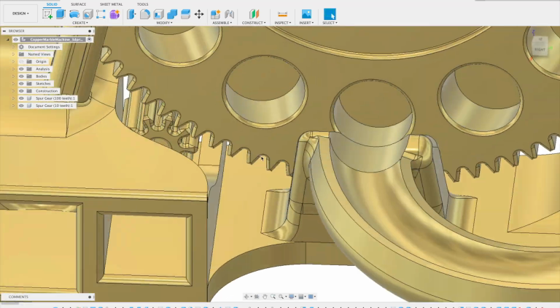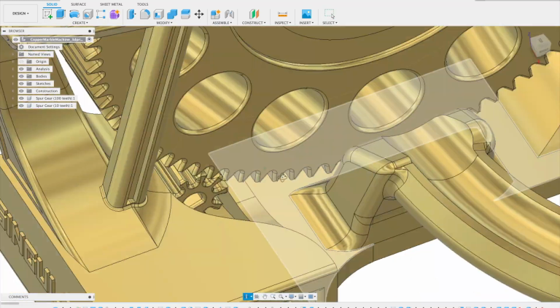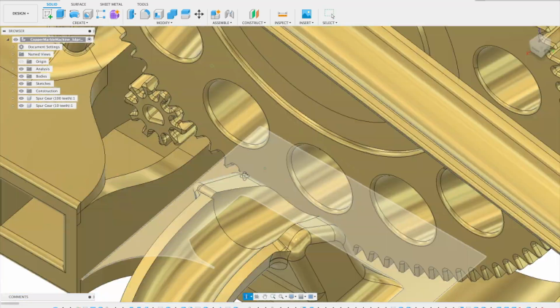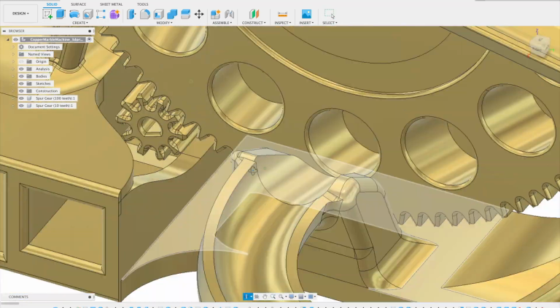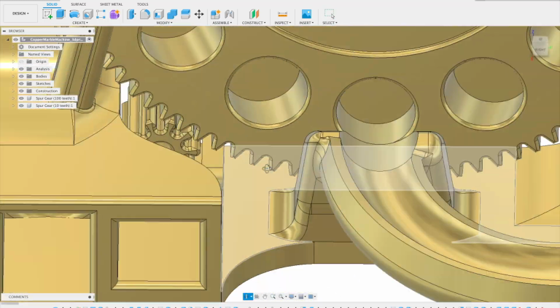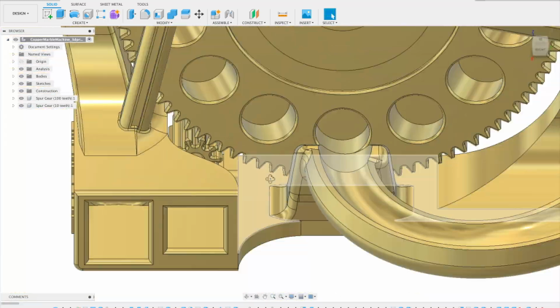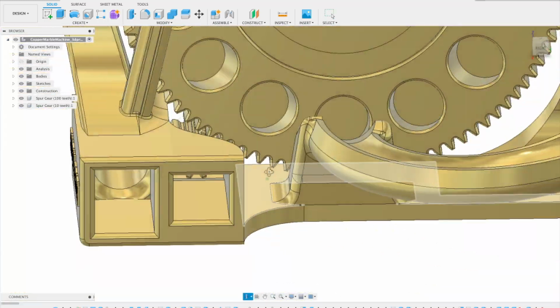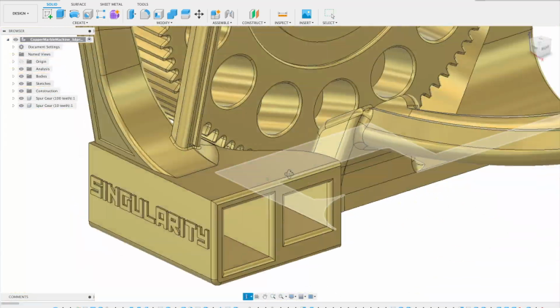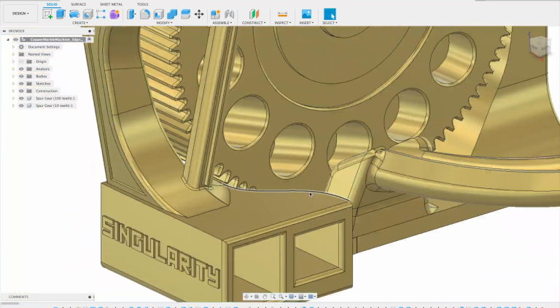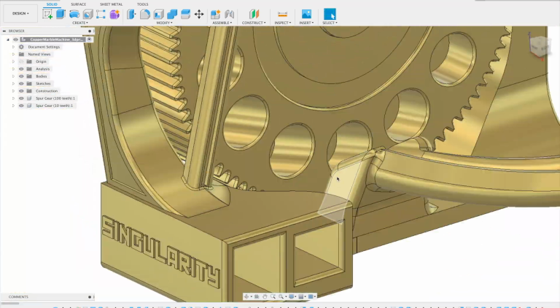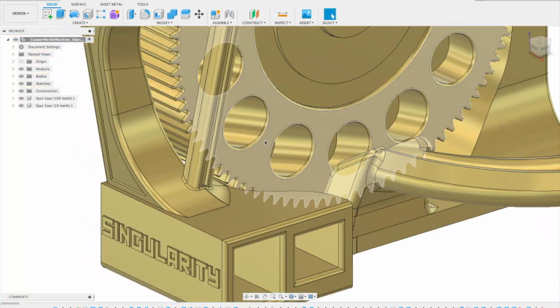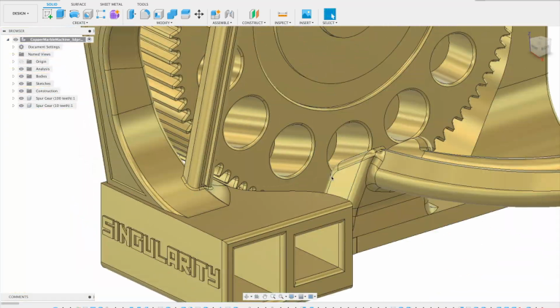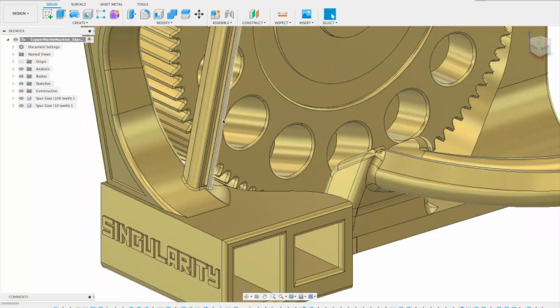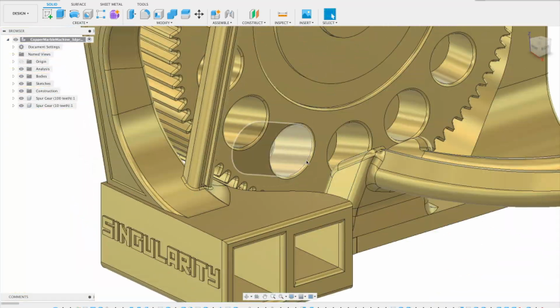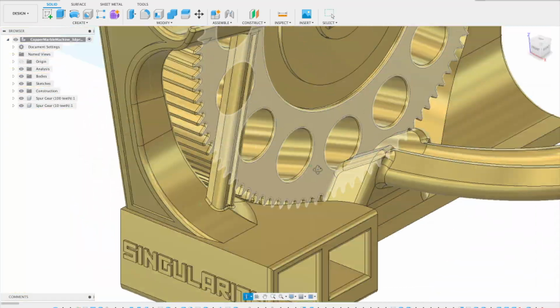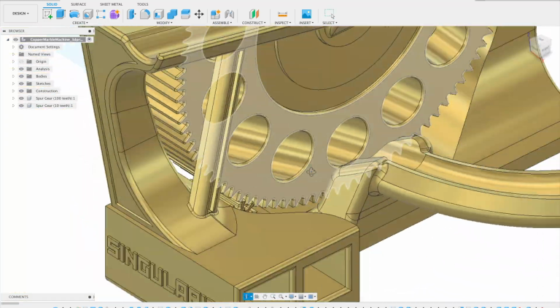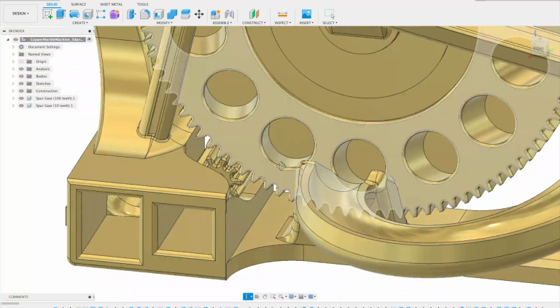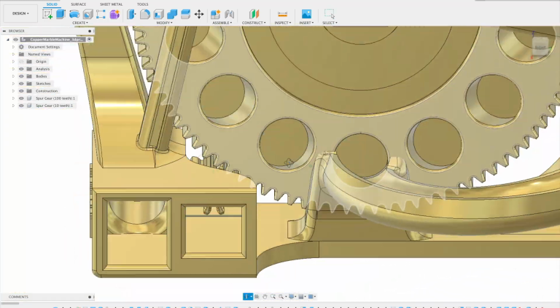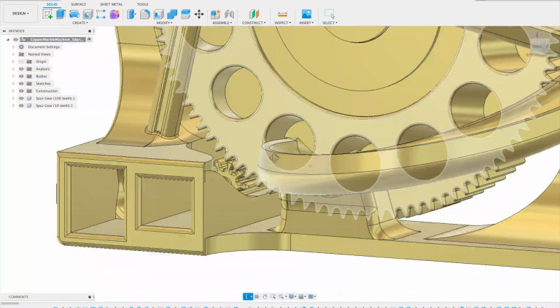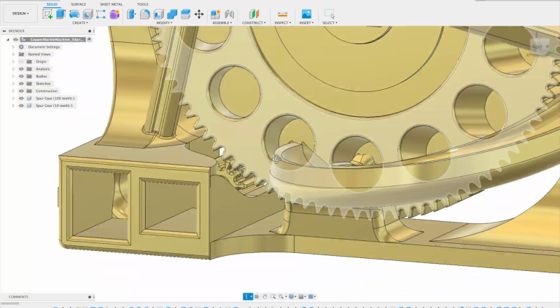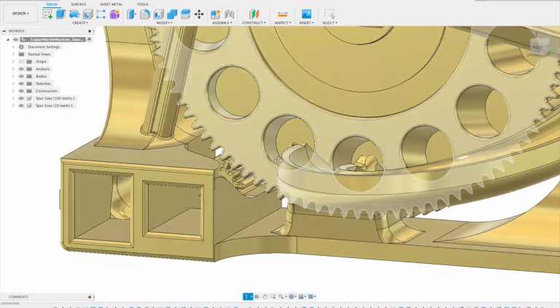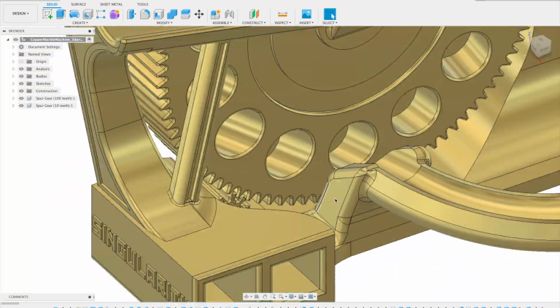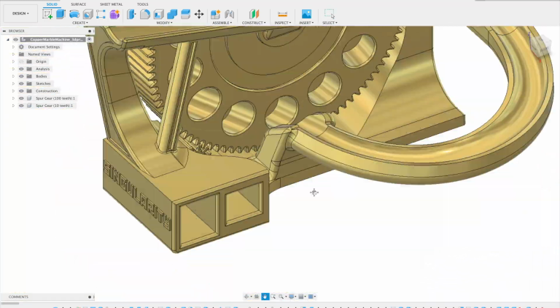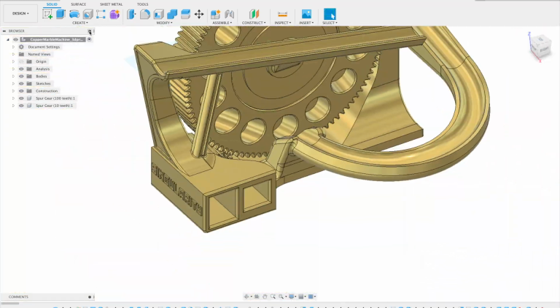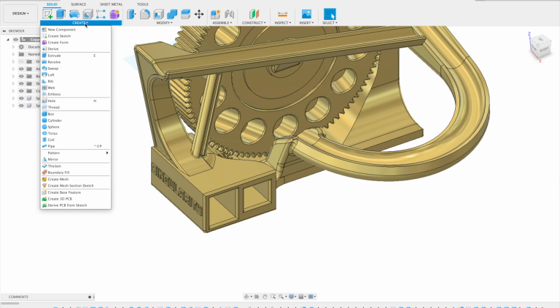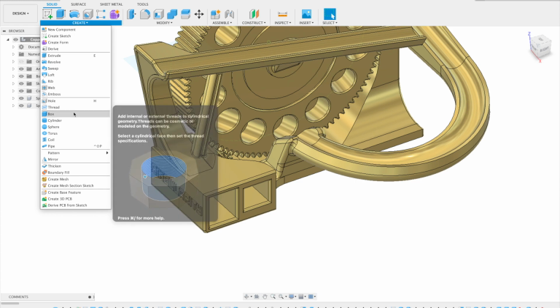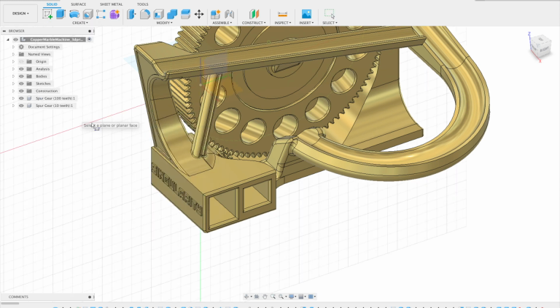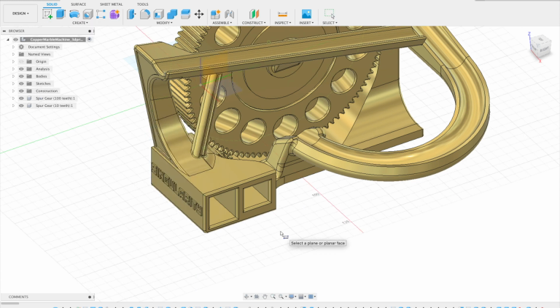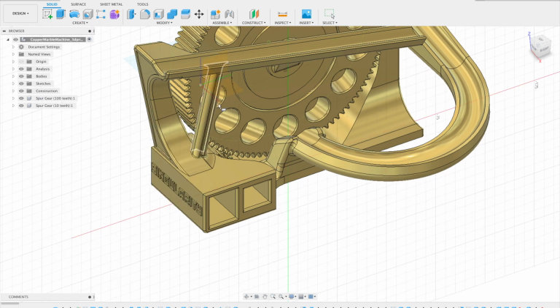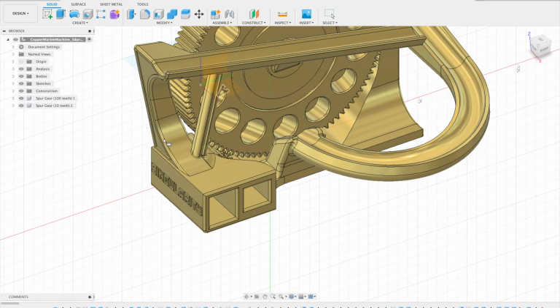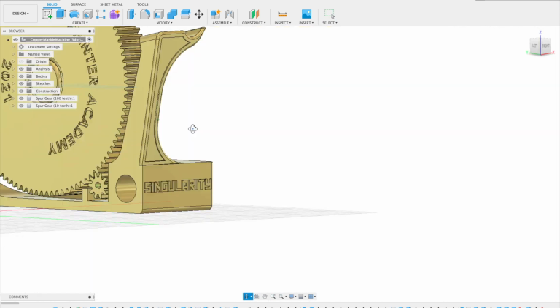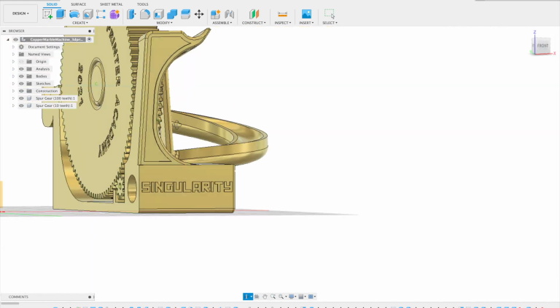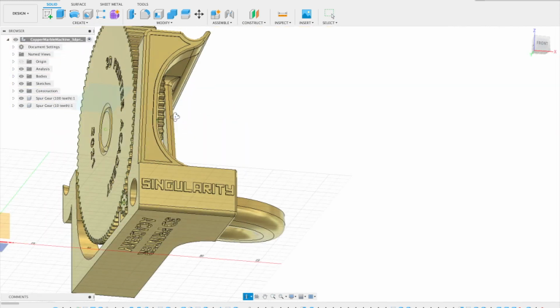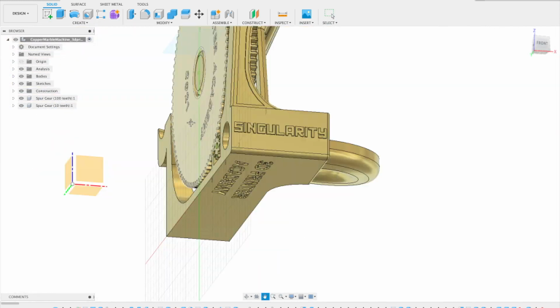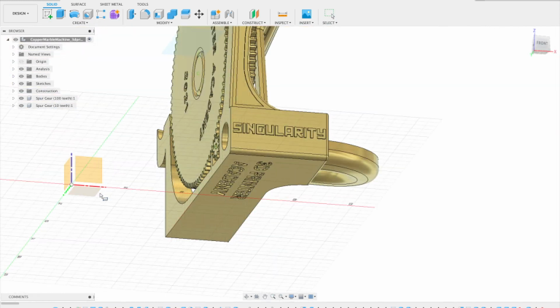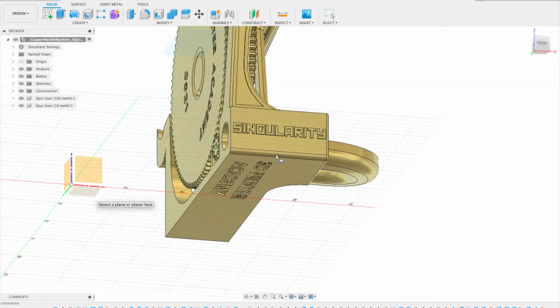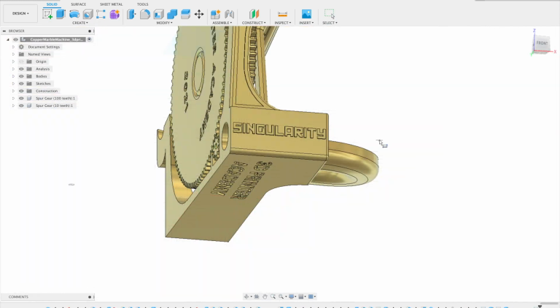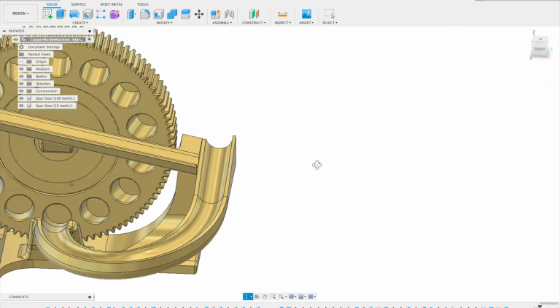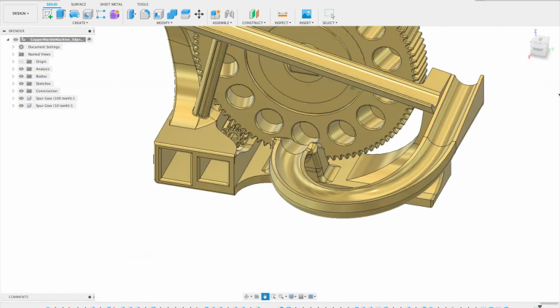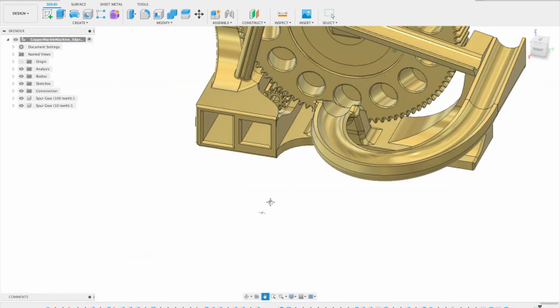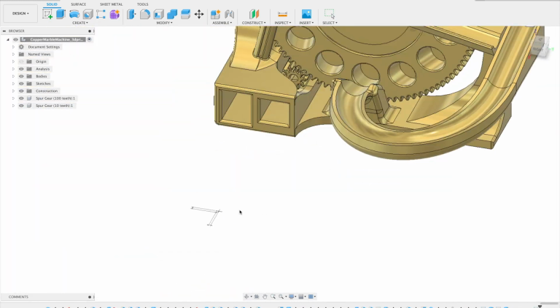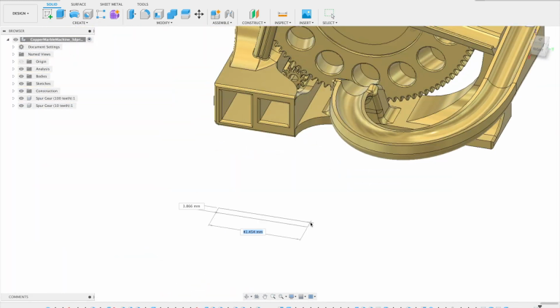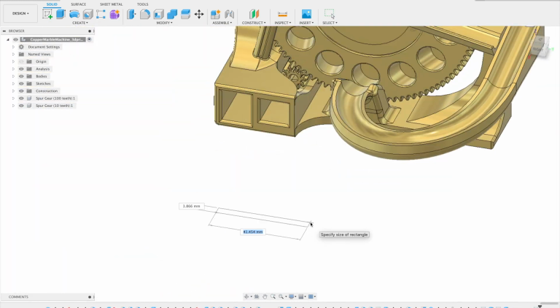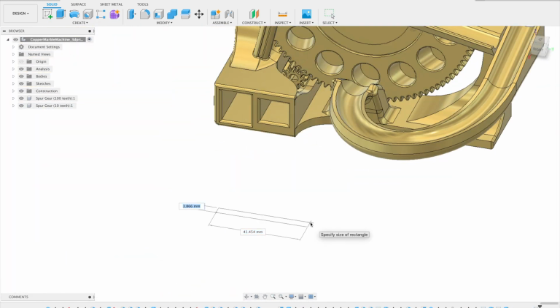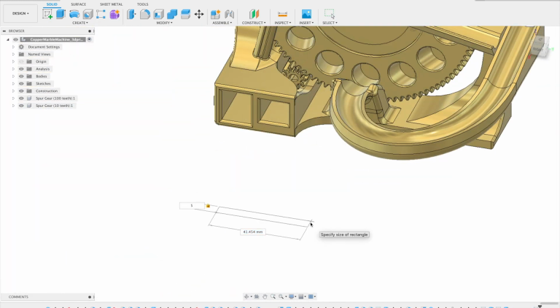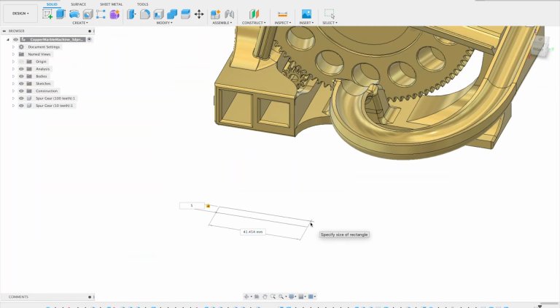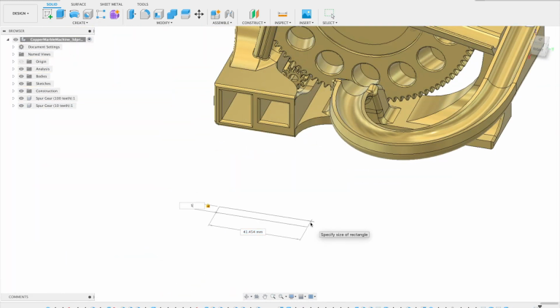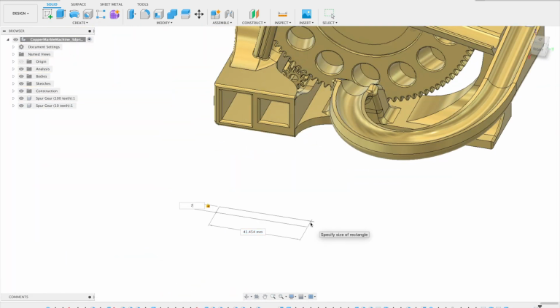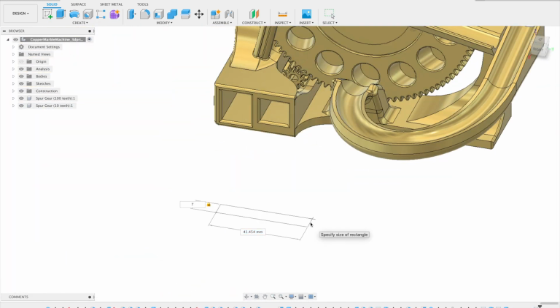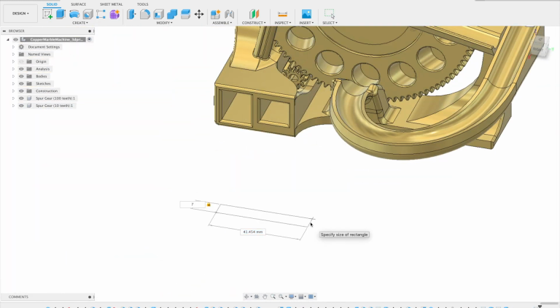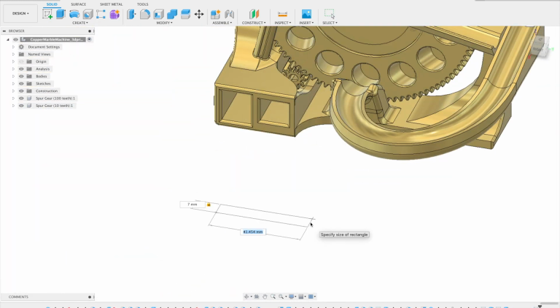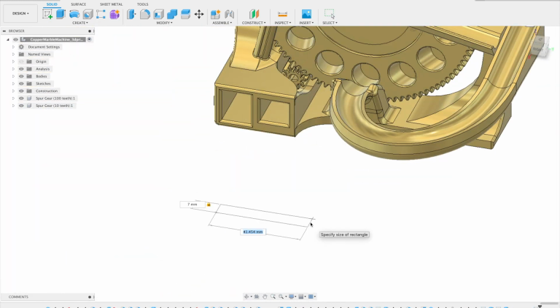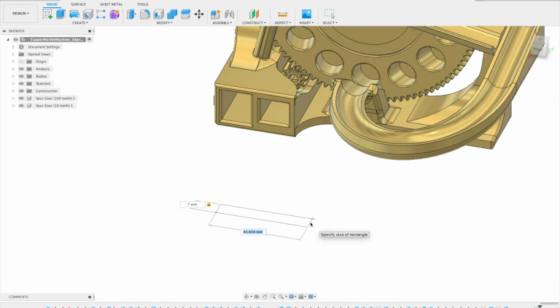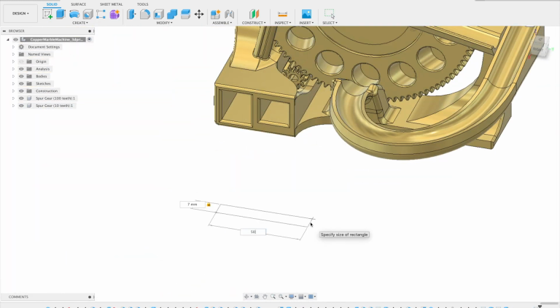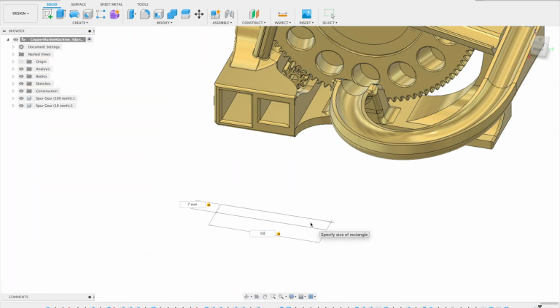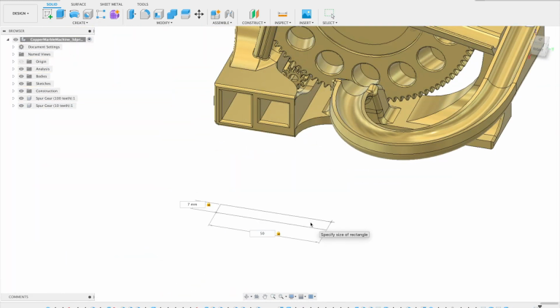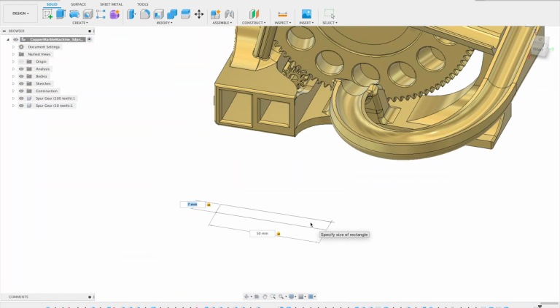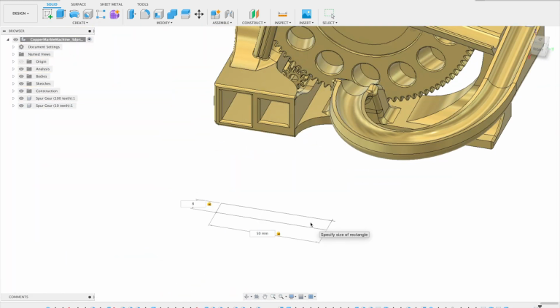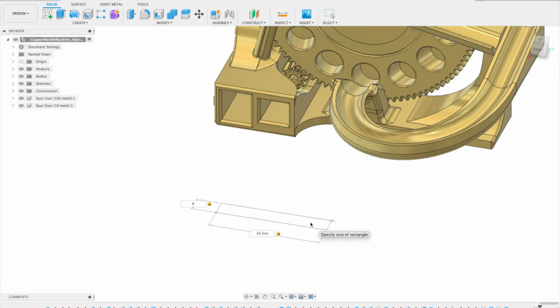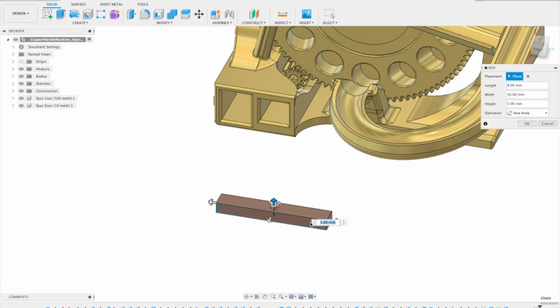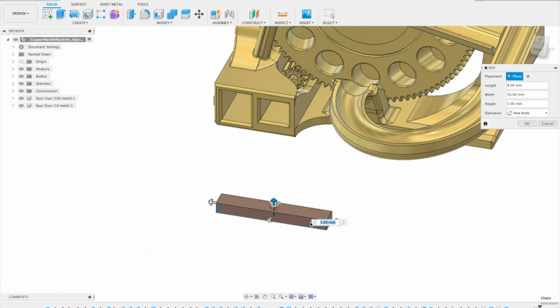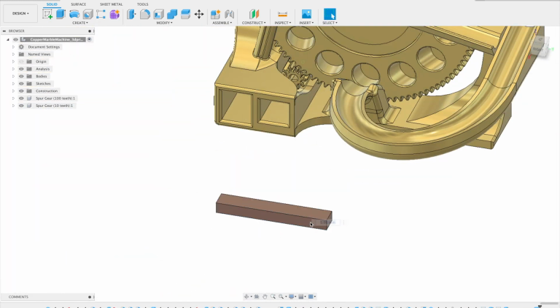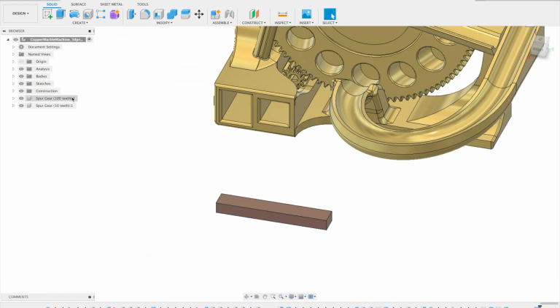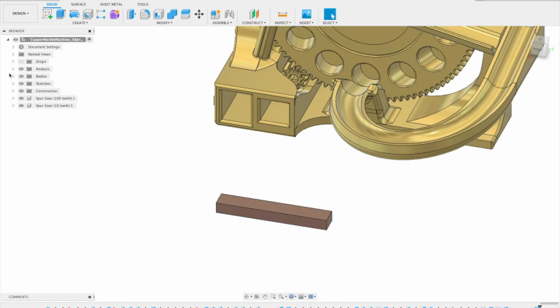I'm going to hop into Fusion 360, one of my favorite CAD design programs for this type of object.